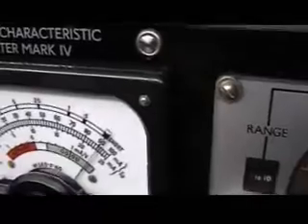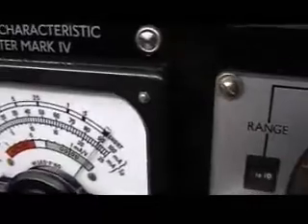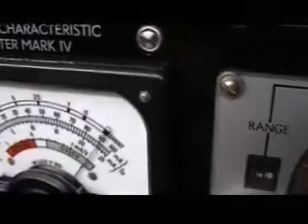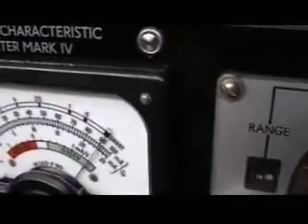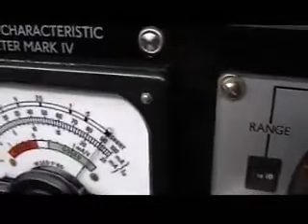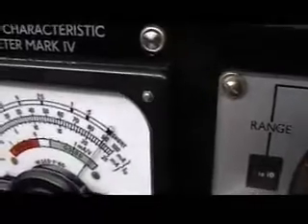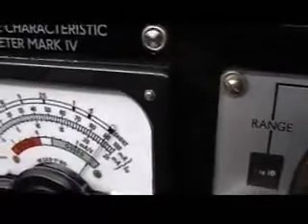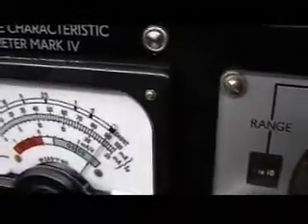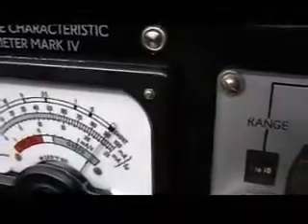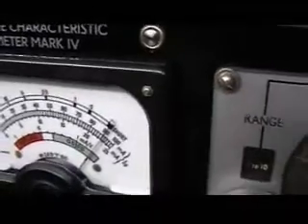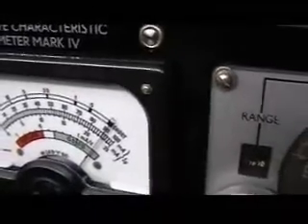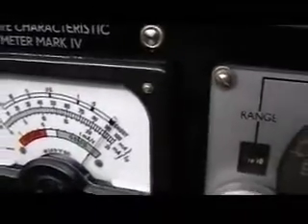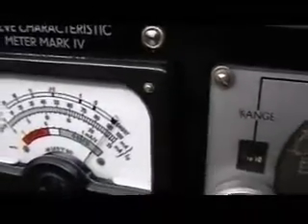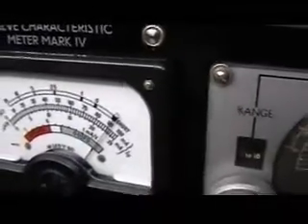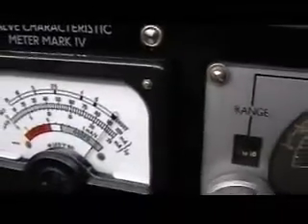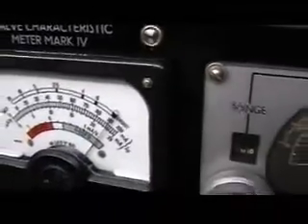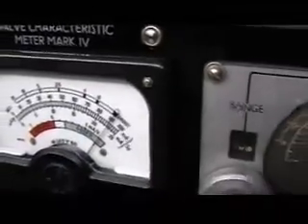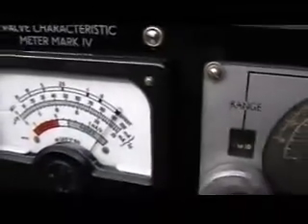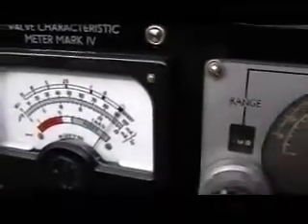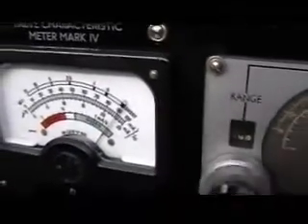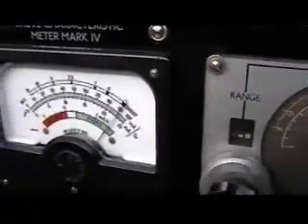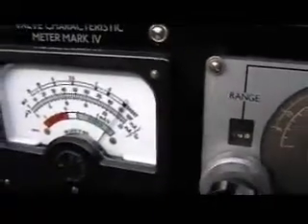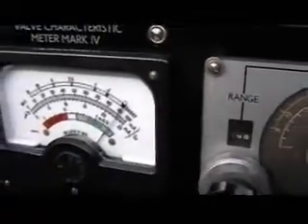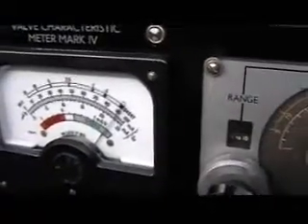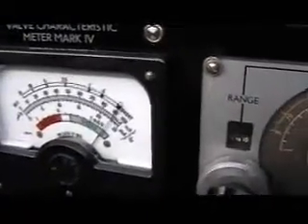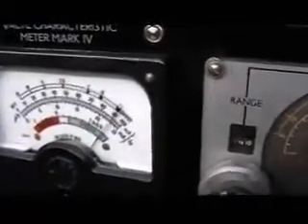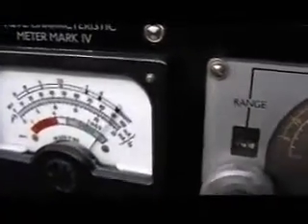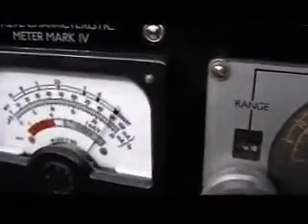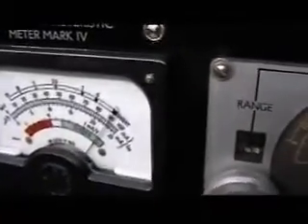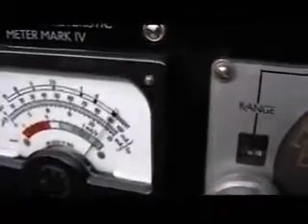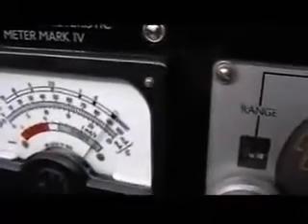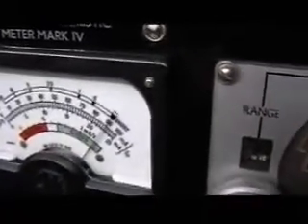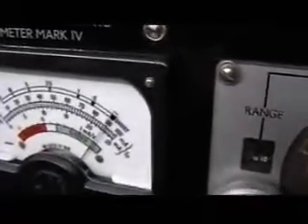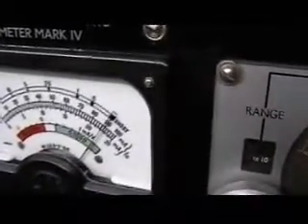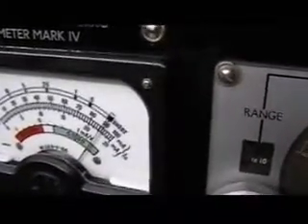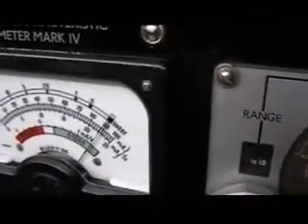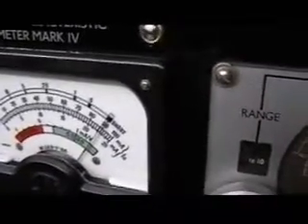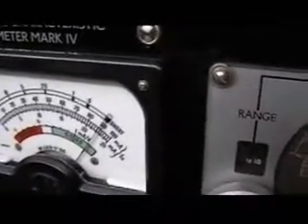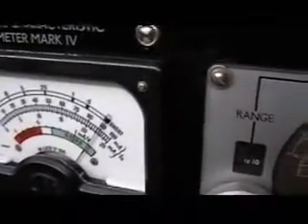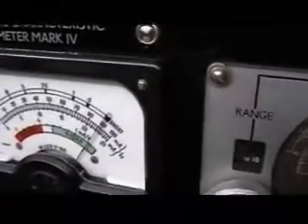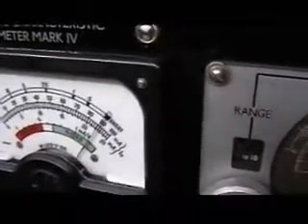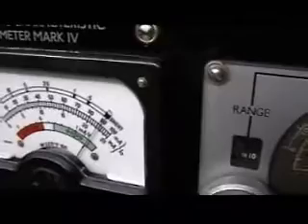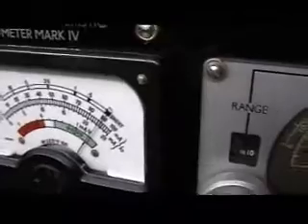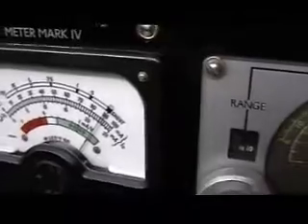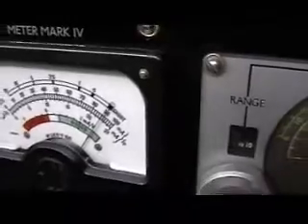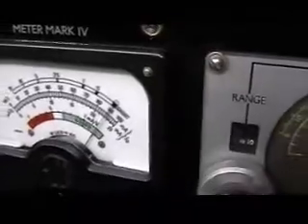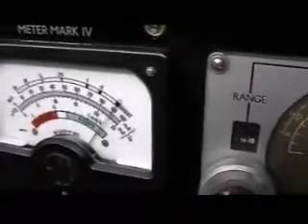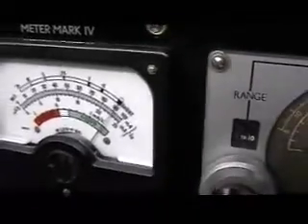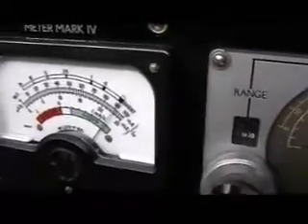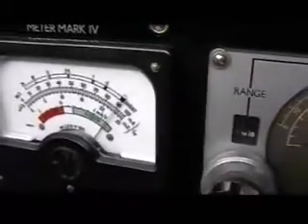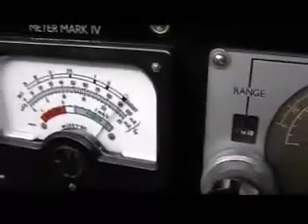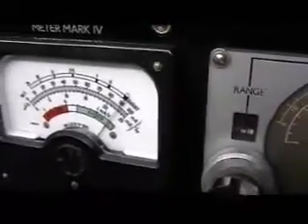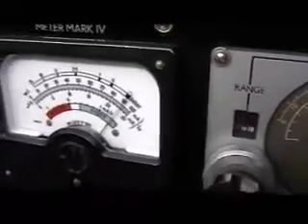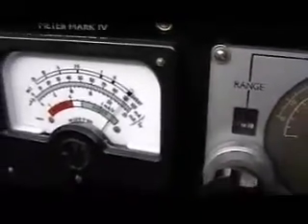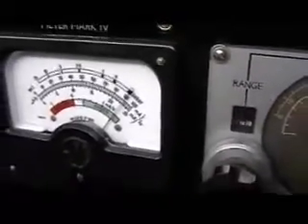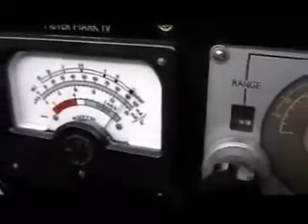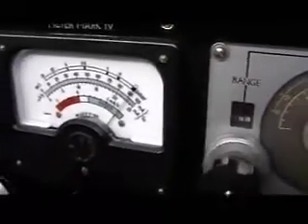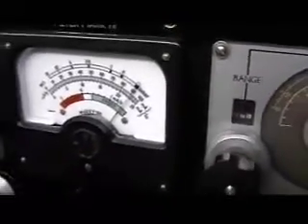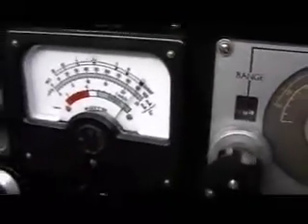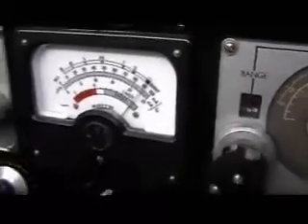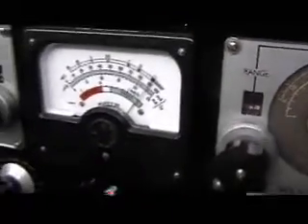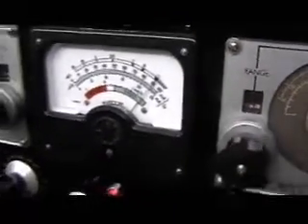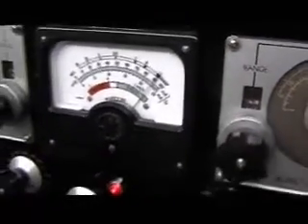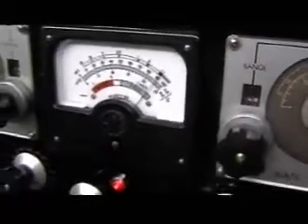Keep the needle into the red wavy line. That's it. OK.